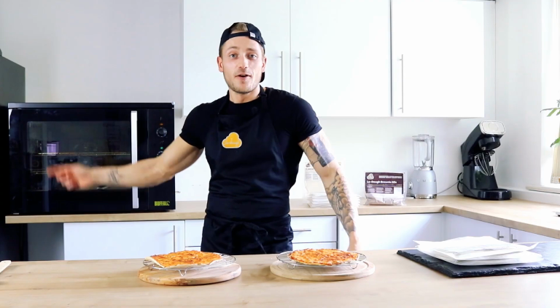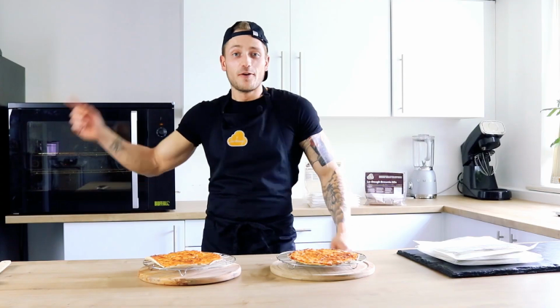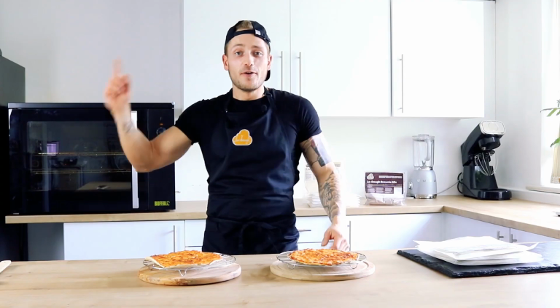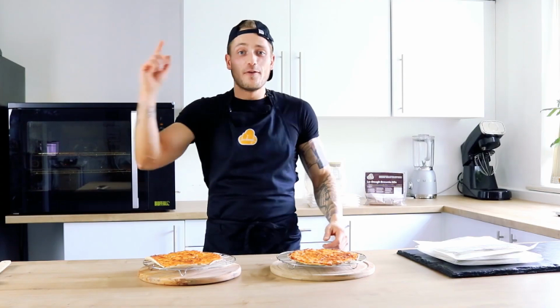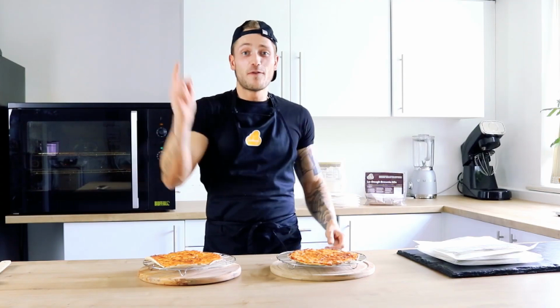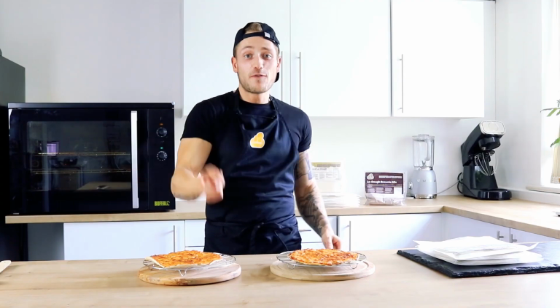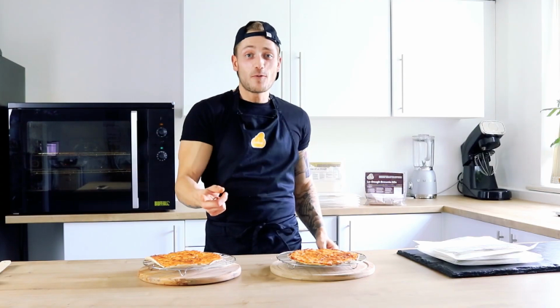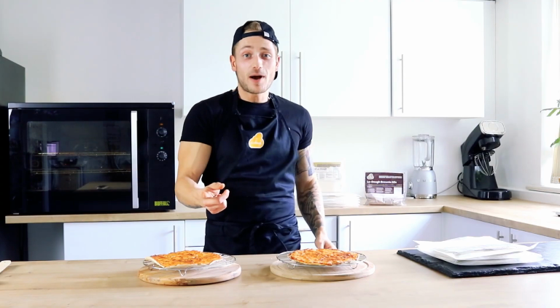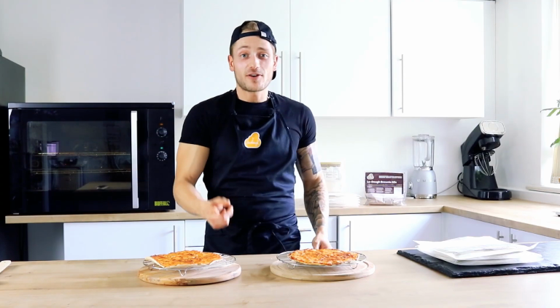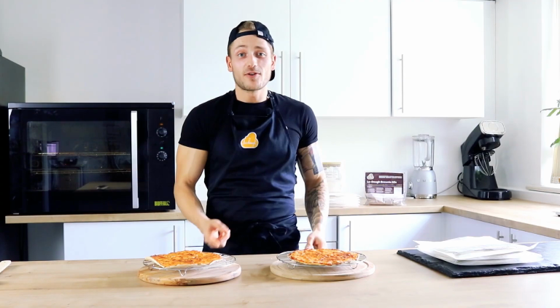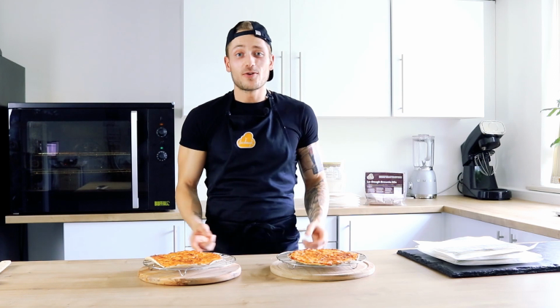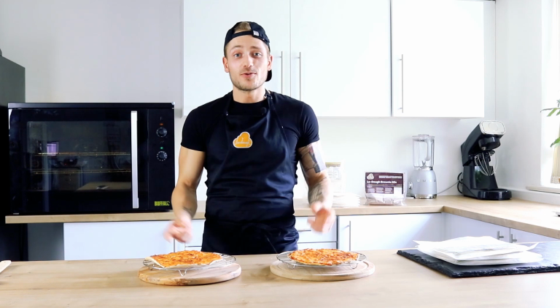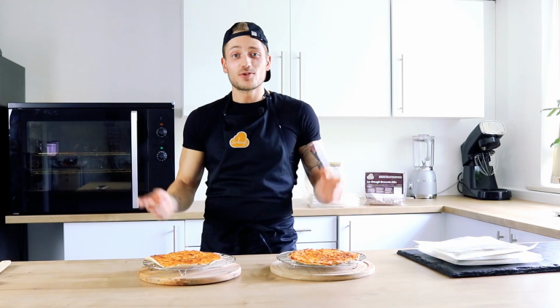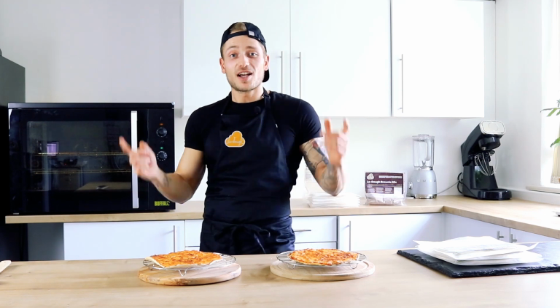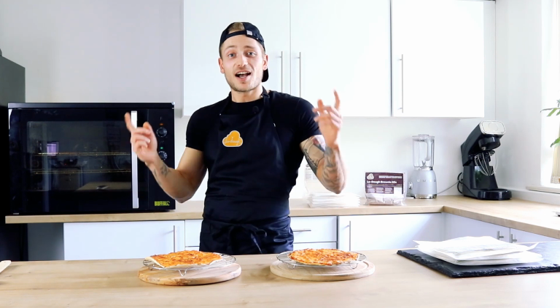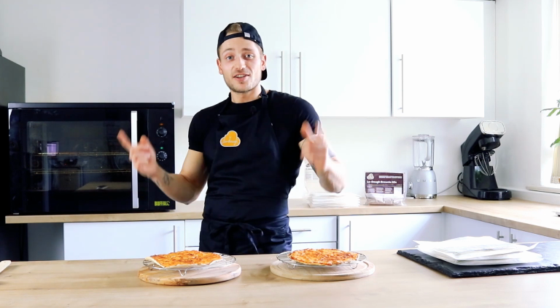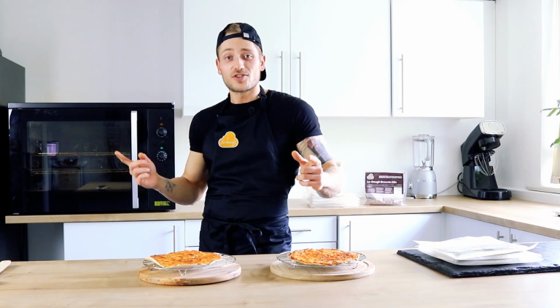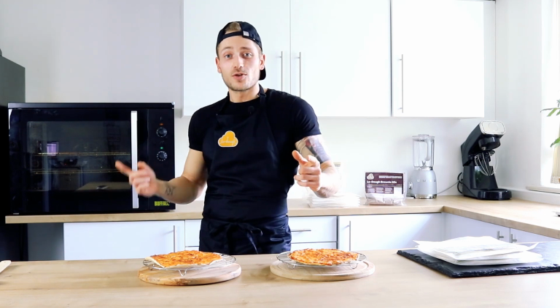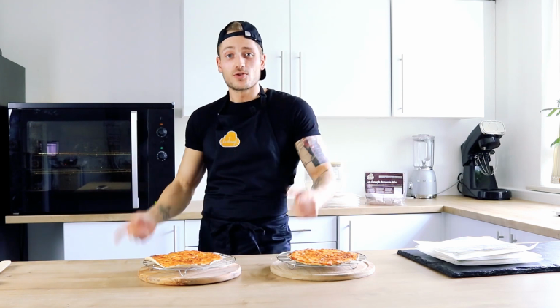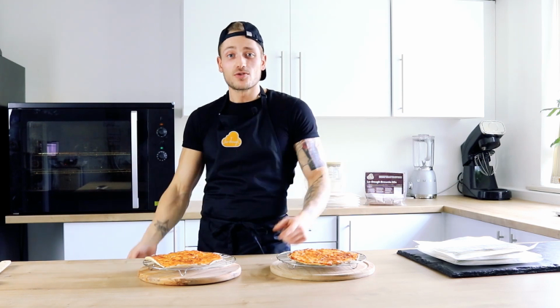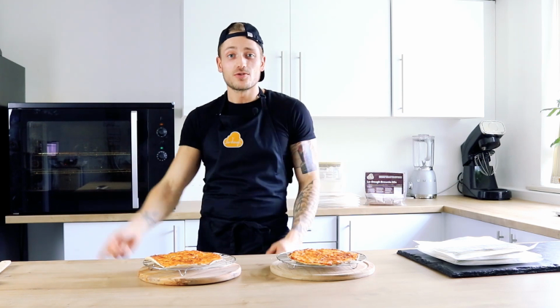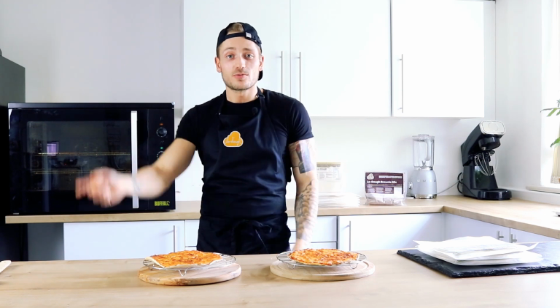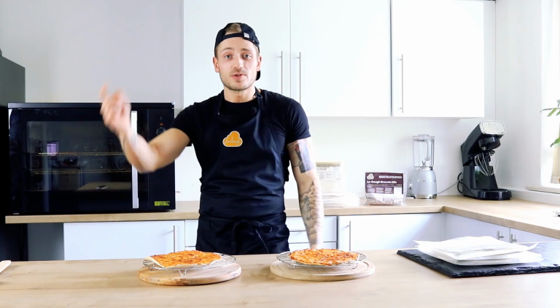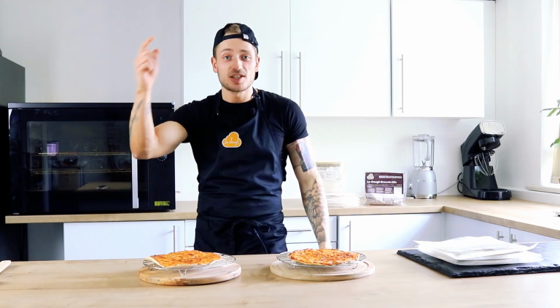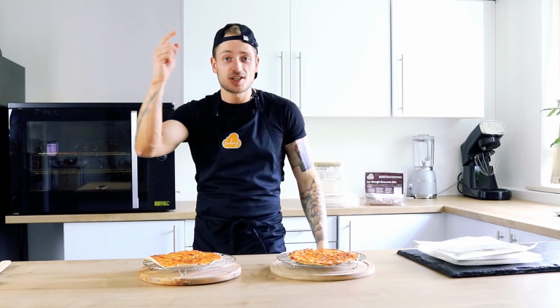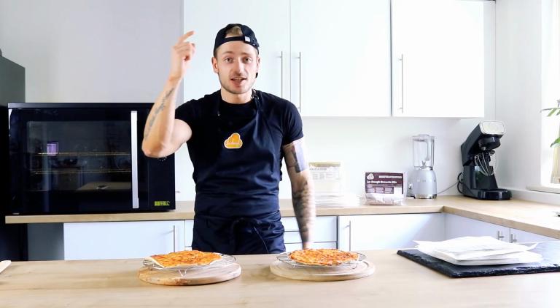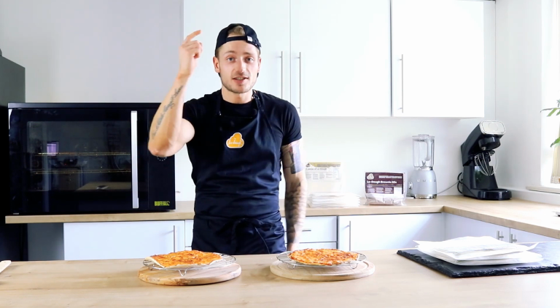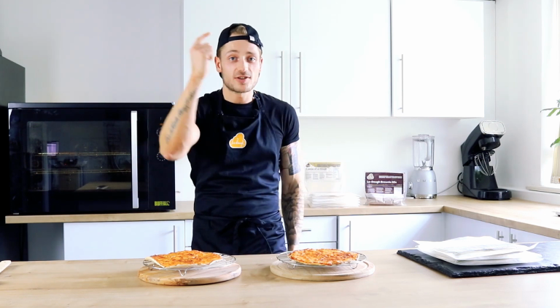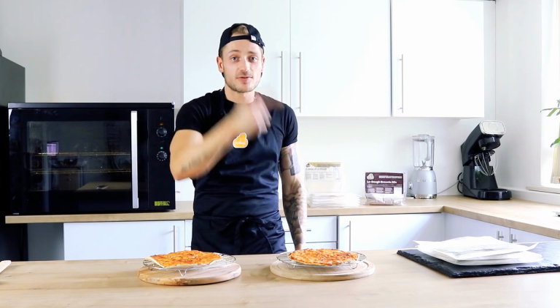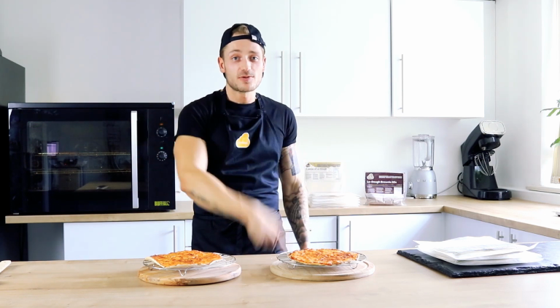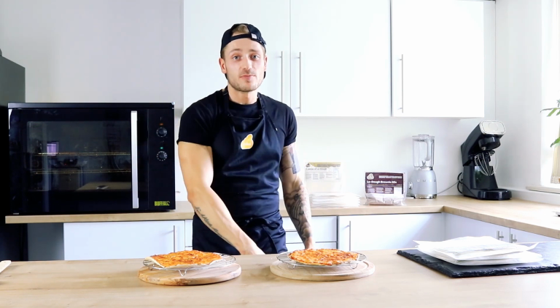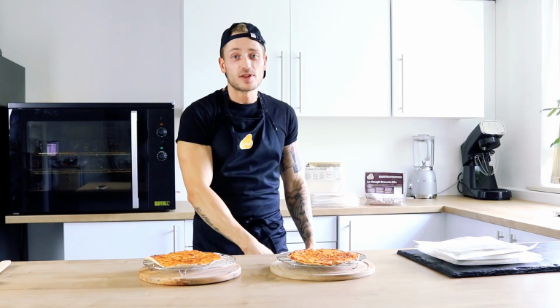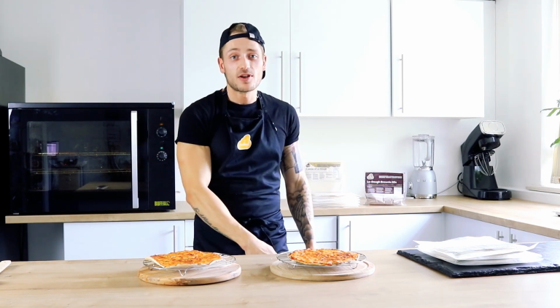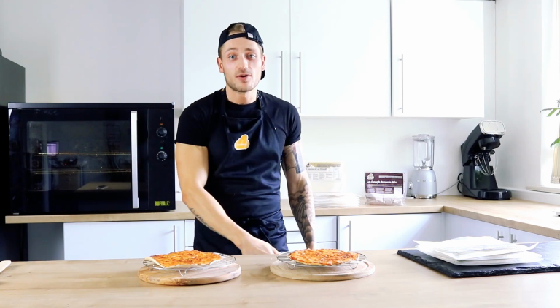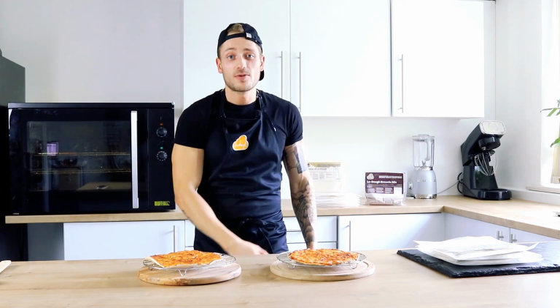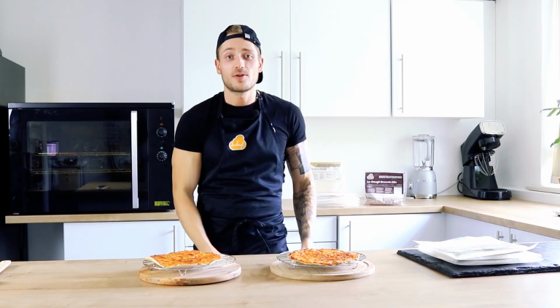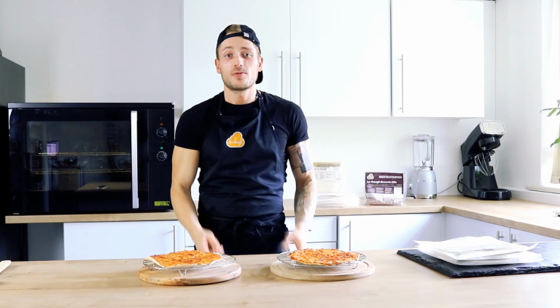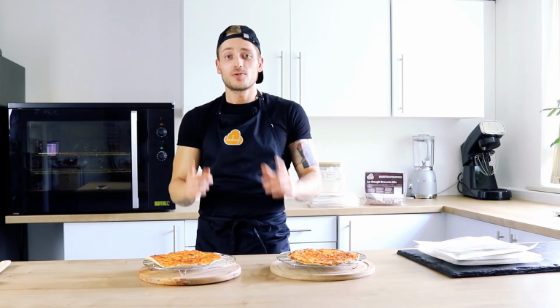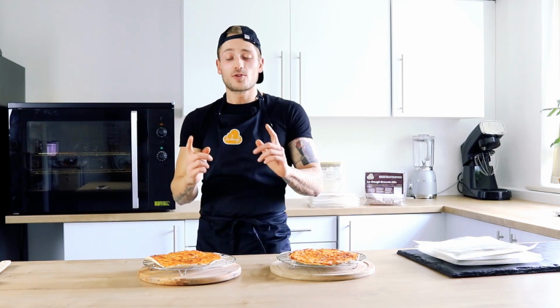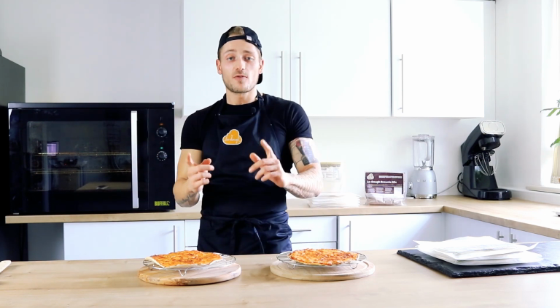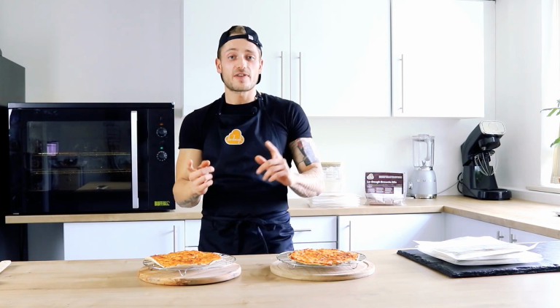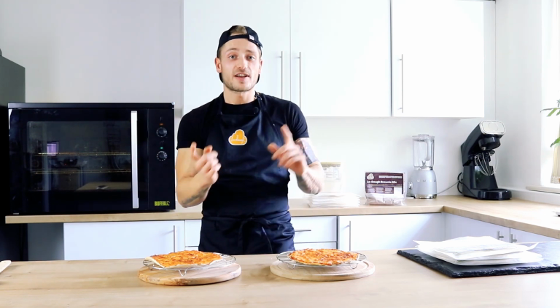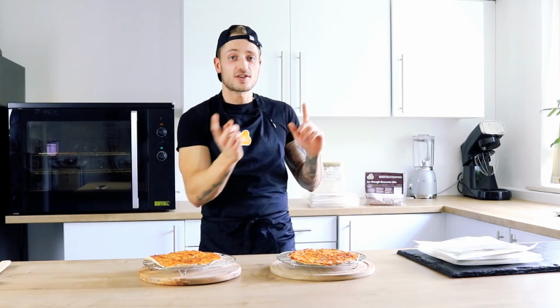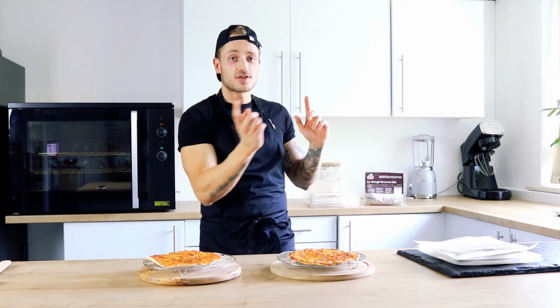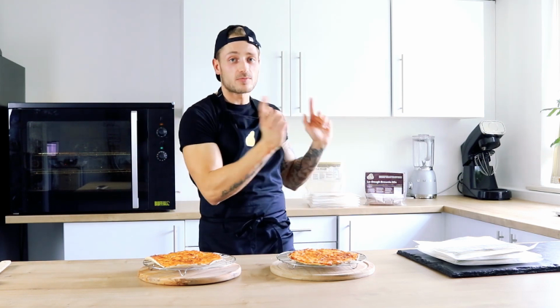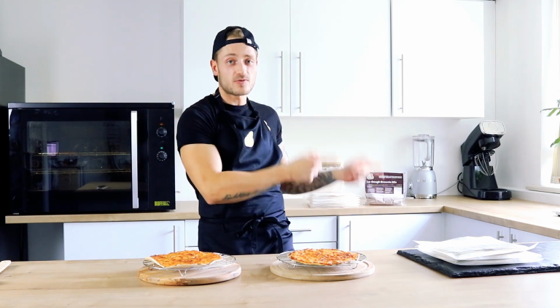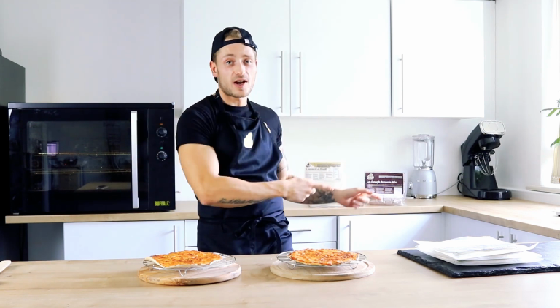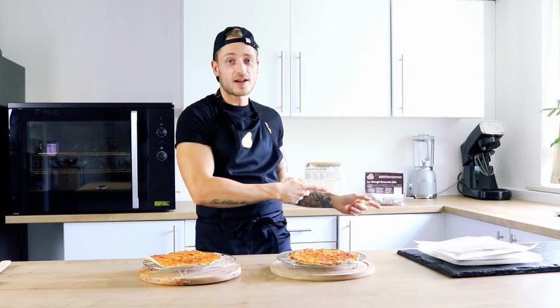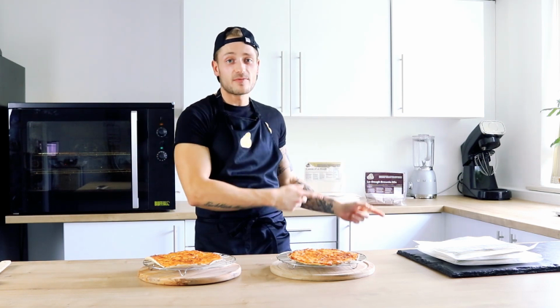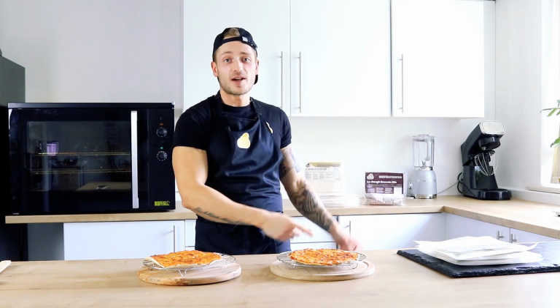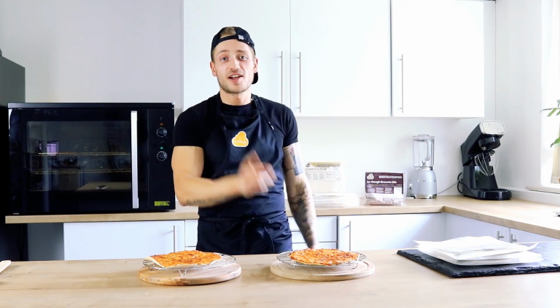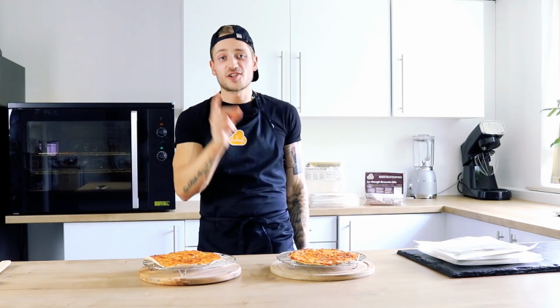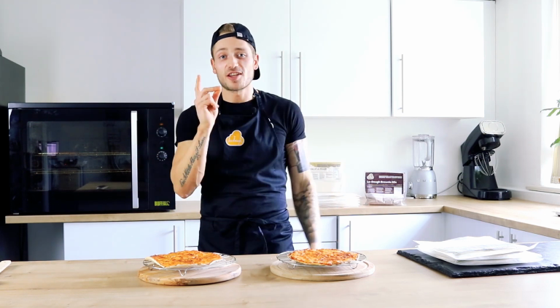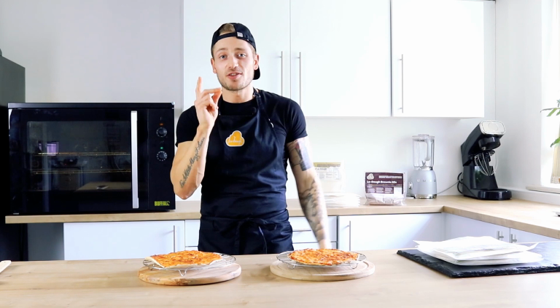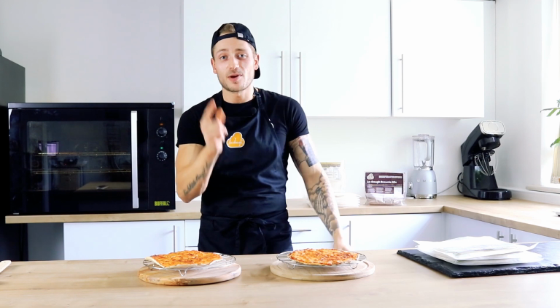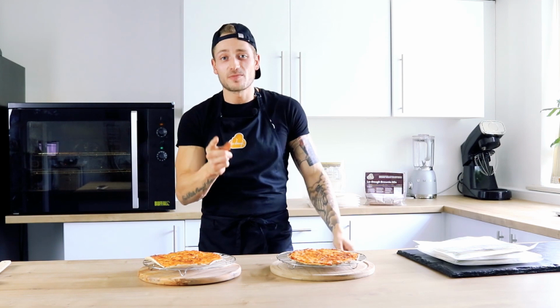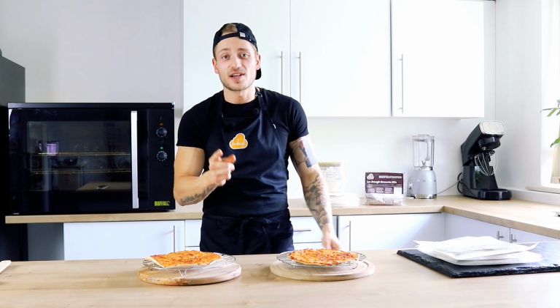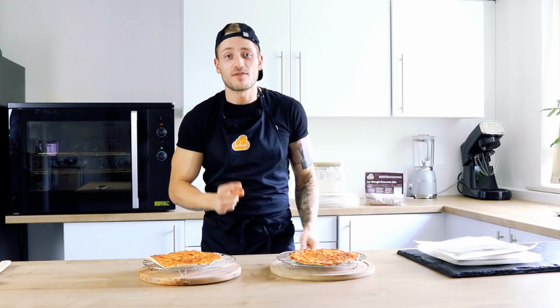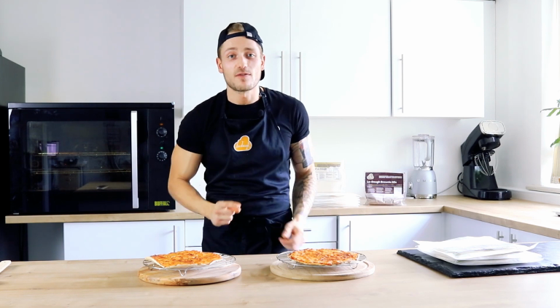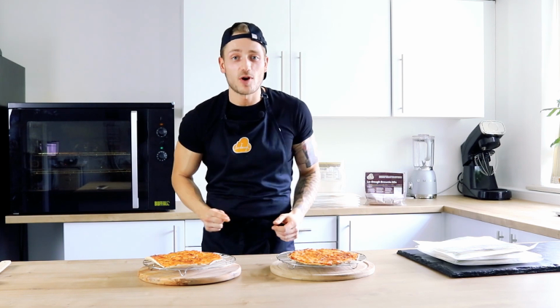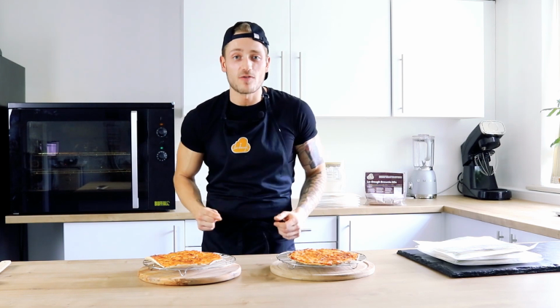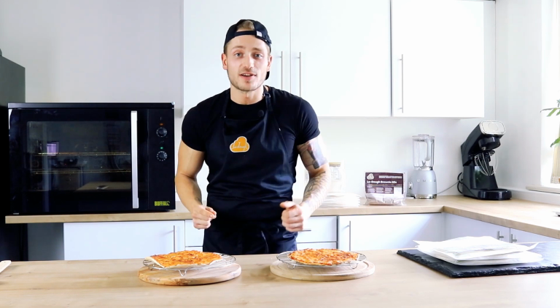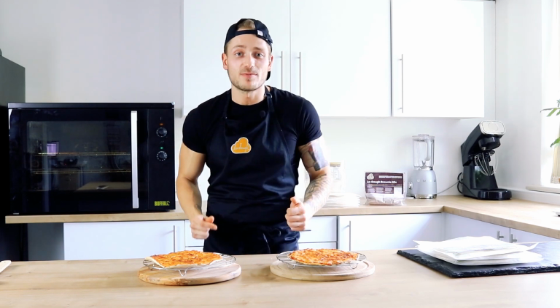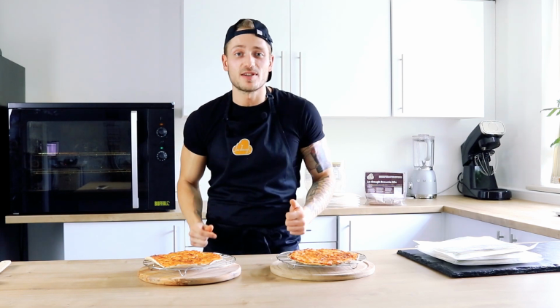For full macros and socials, please check the description below. Don't forget to subscribe and check the website for more recipes.